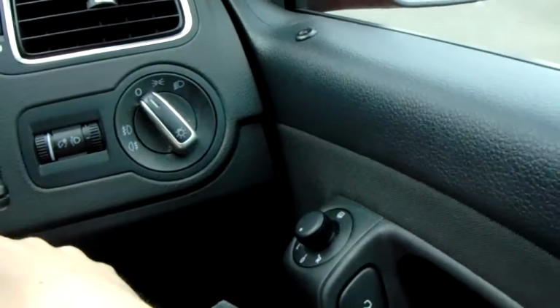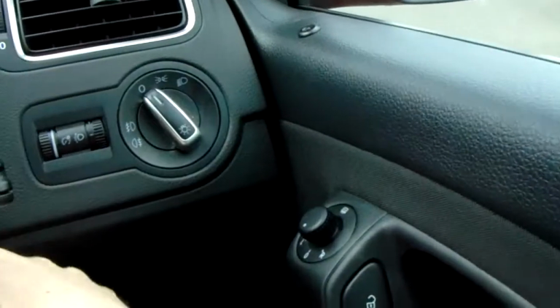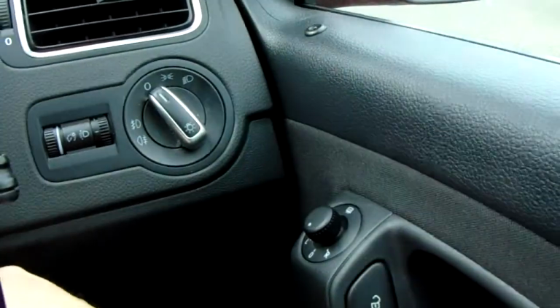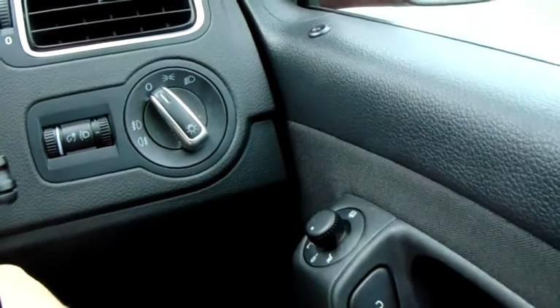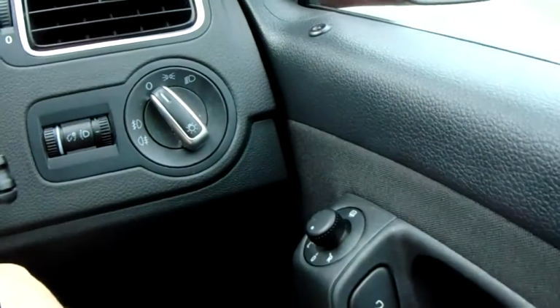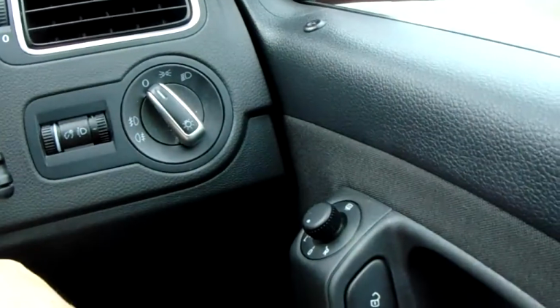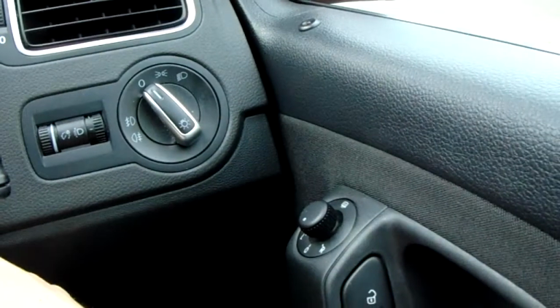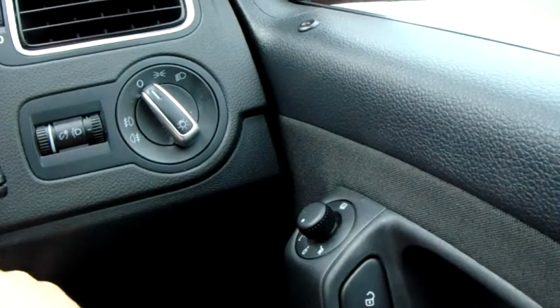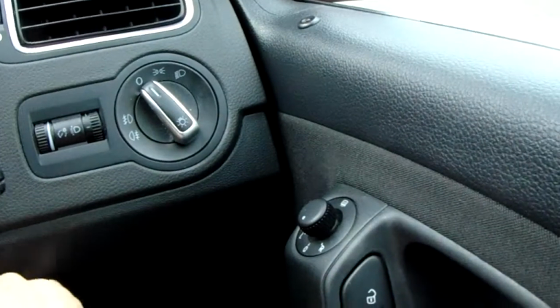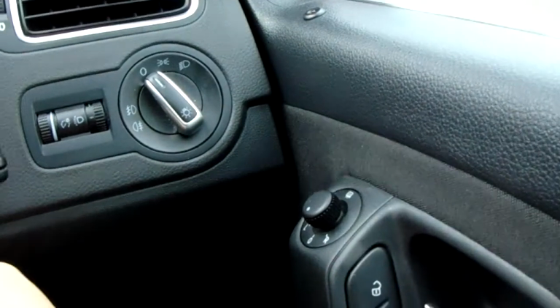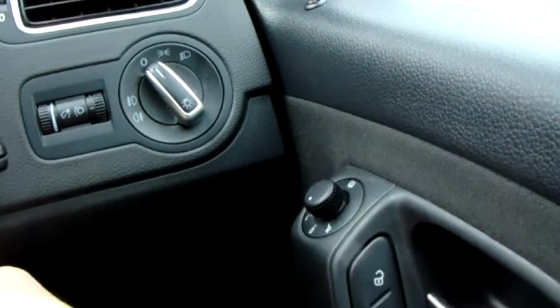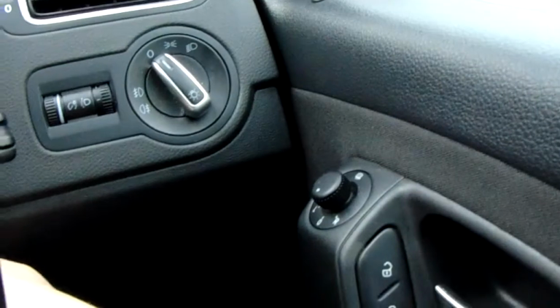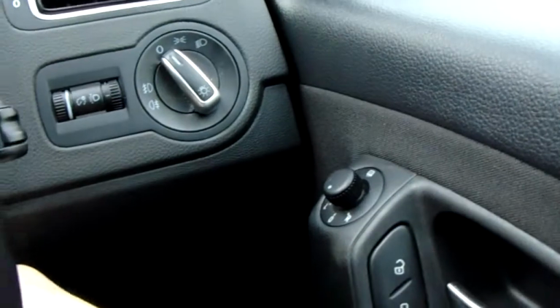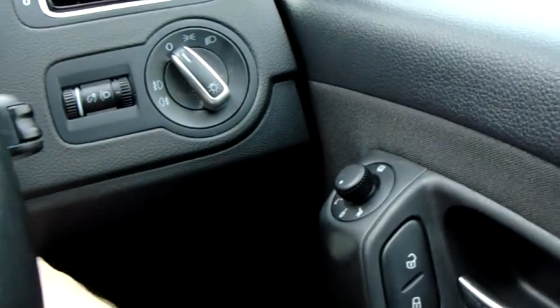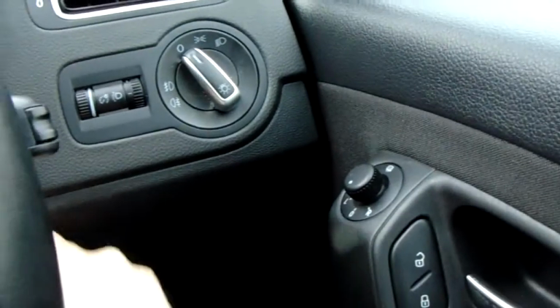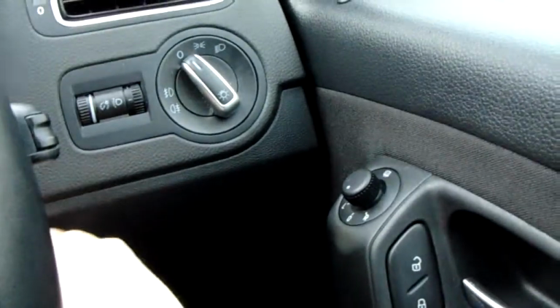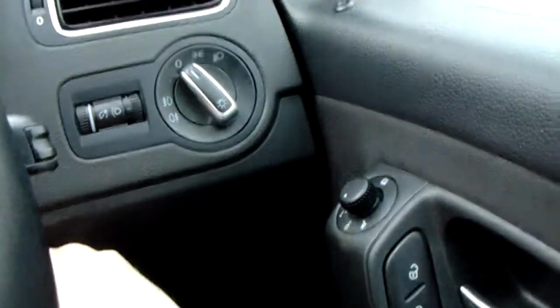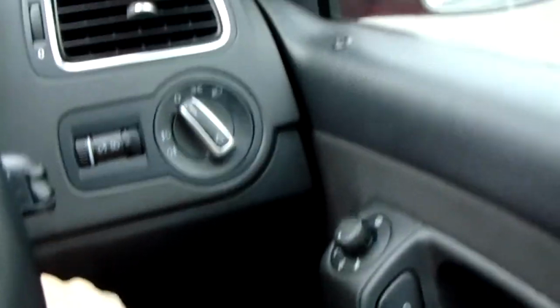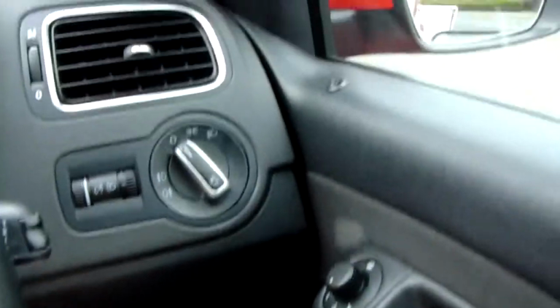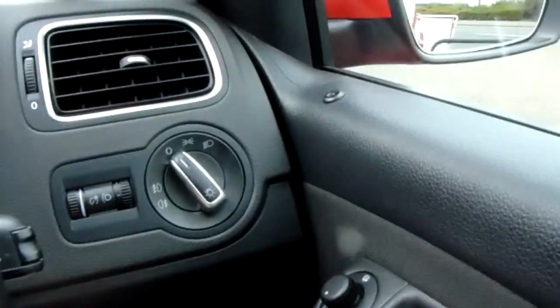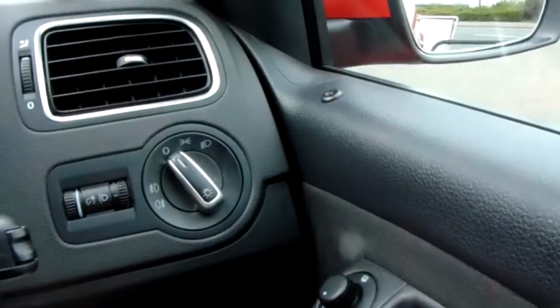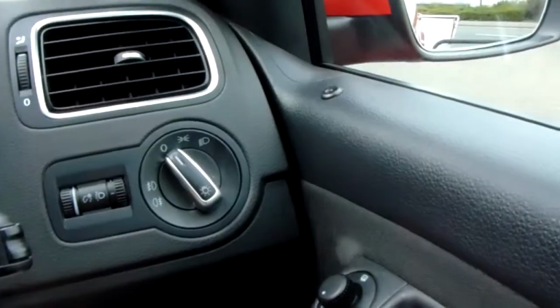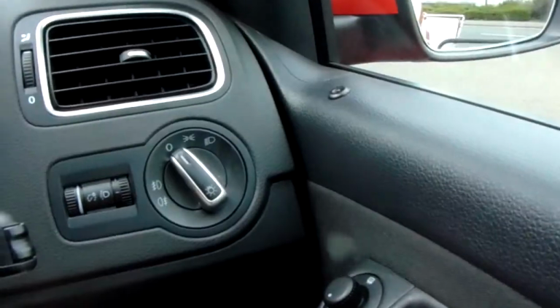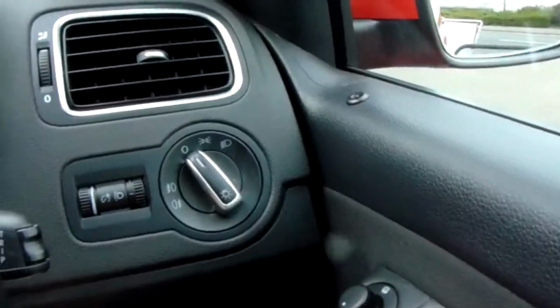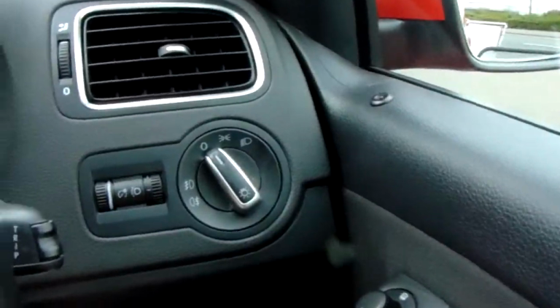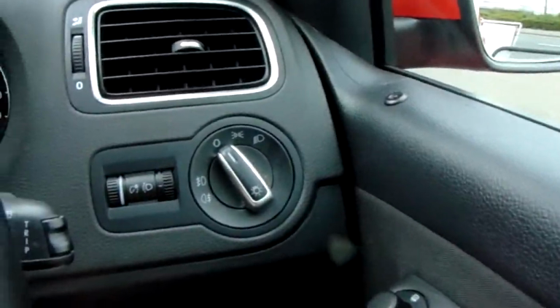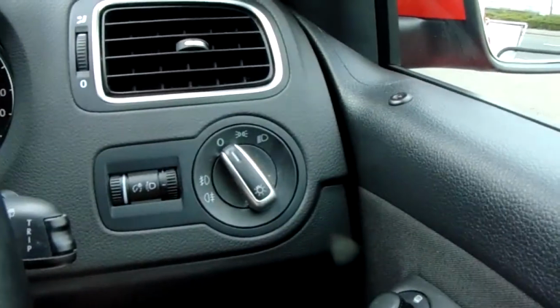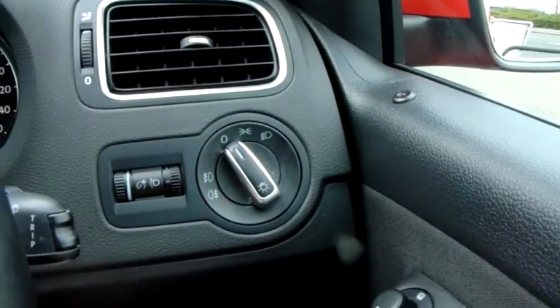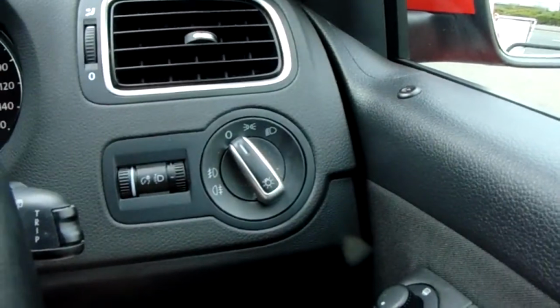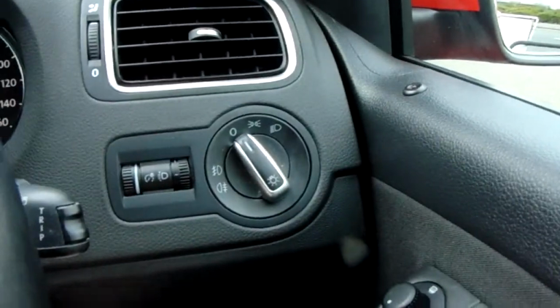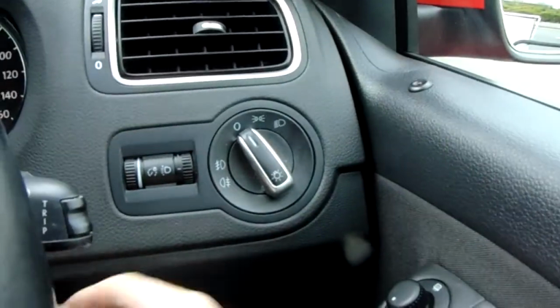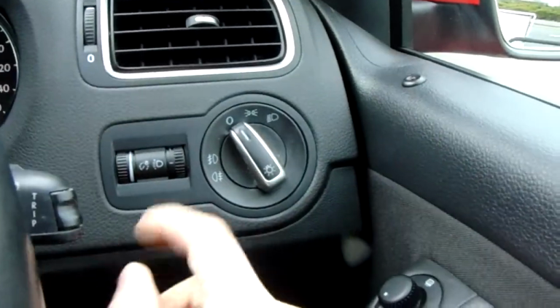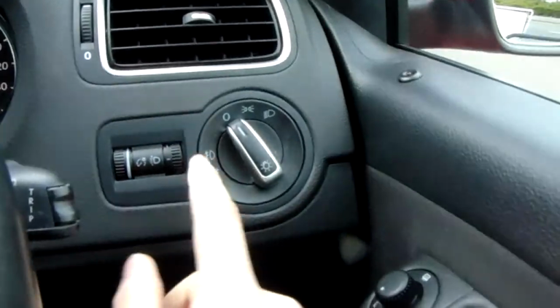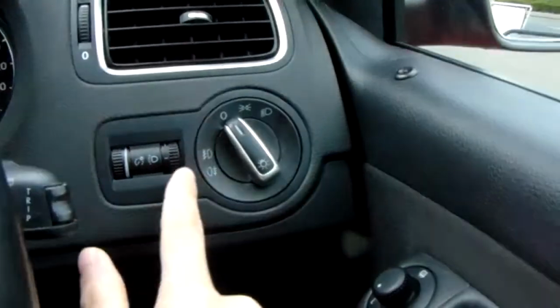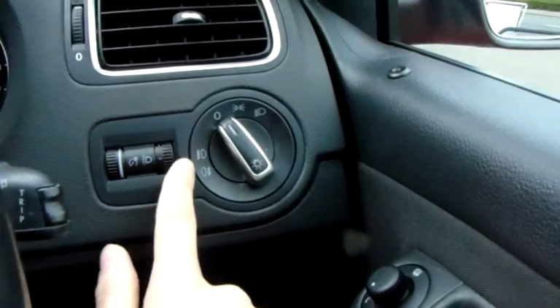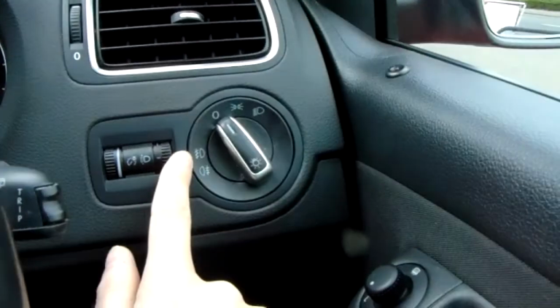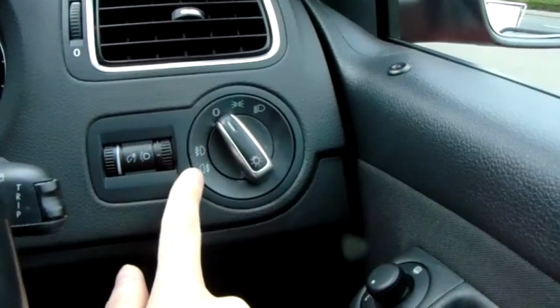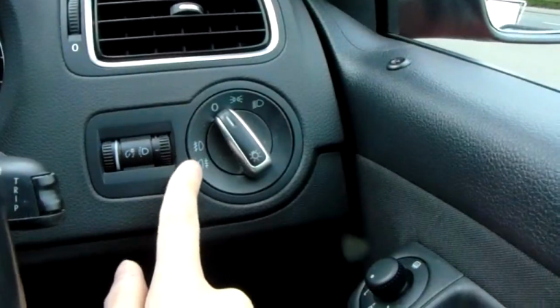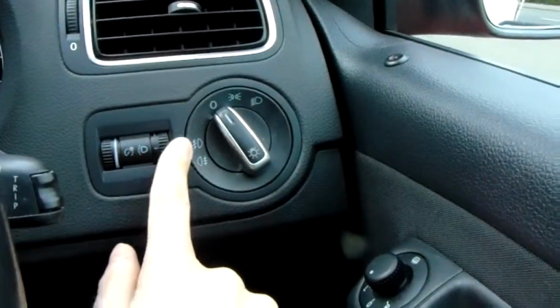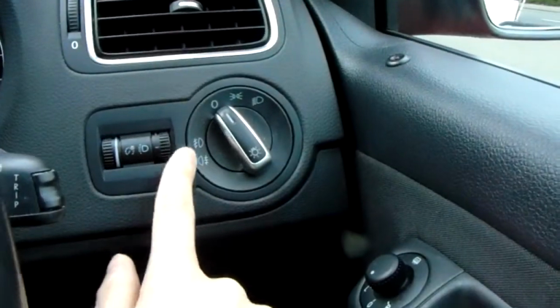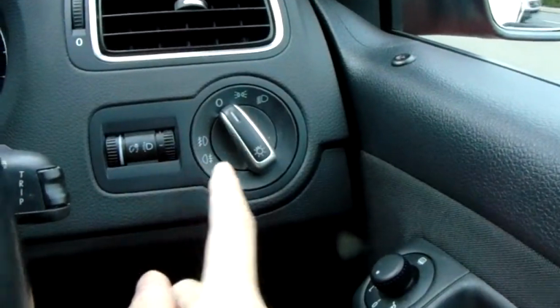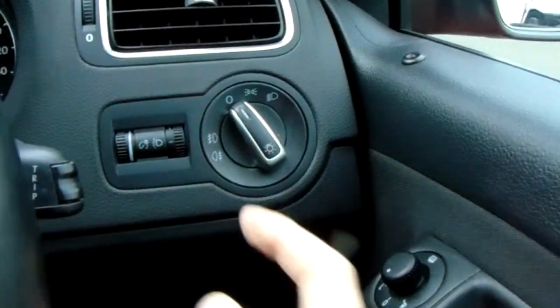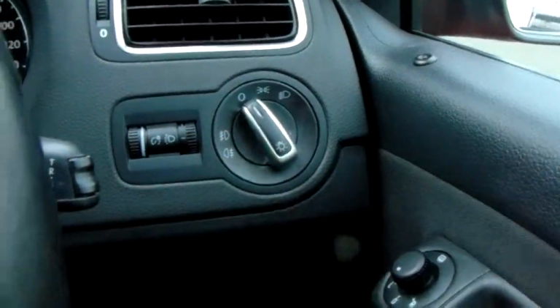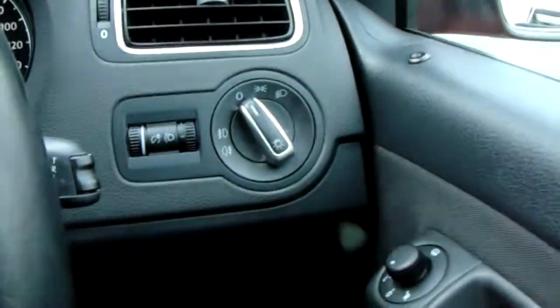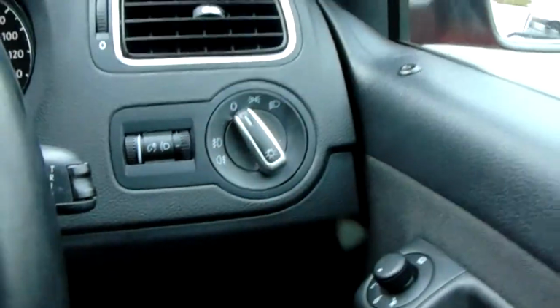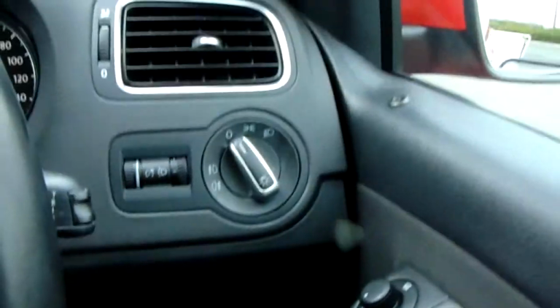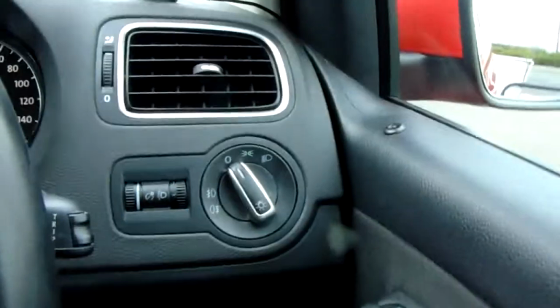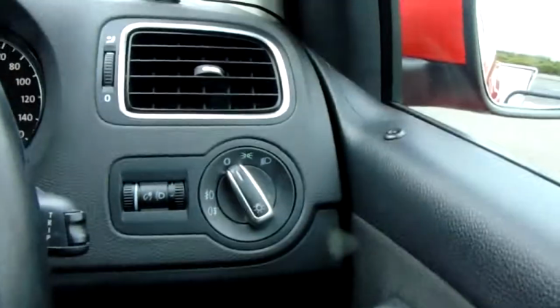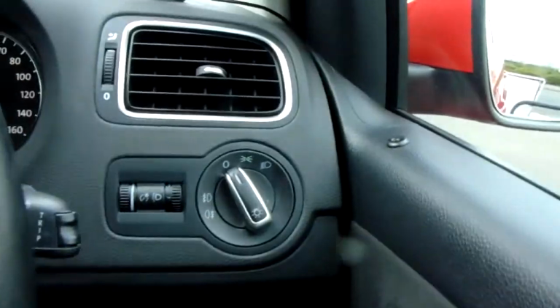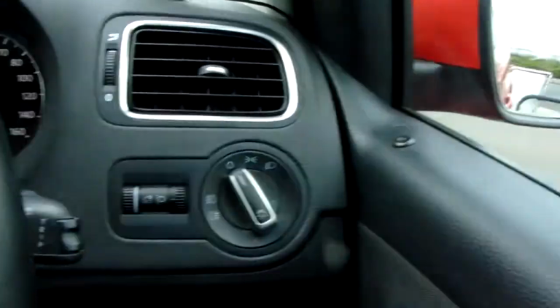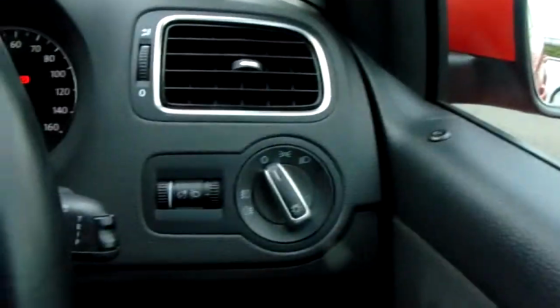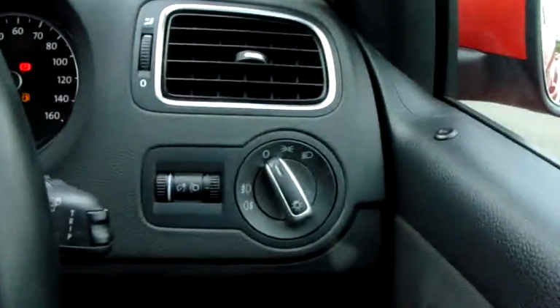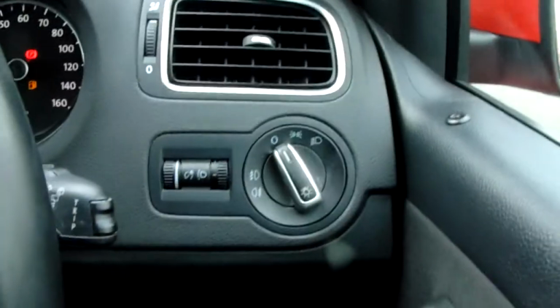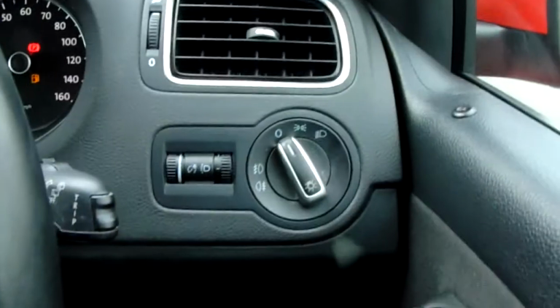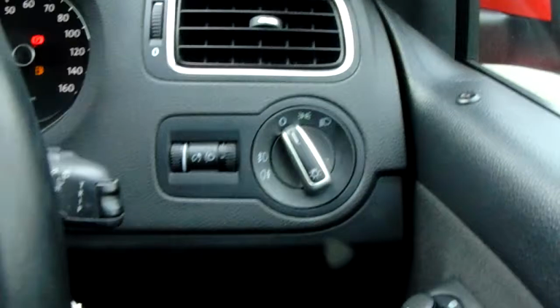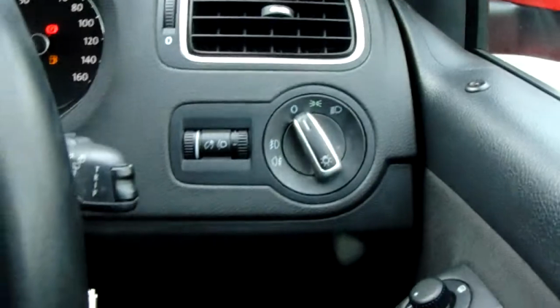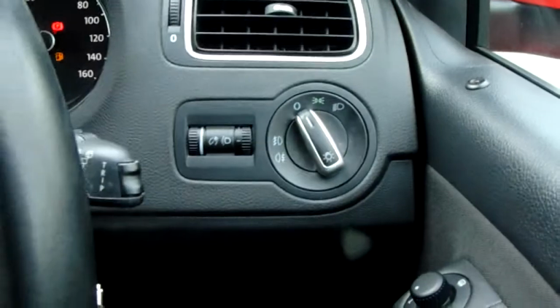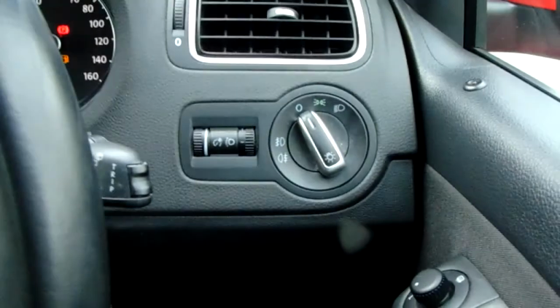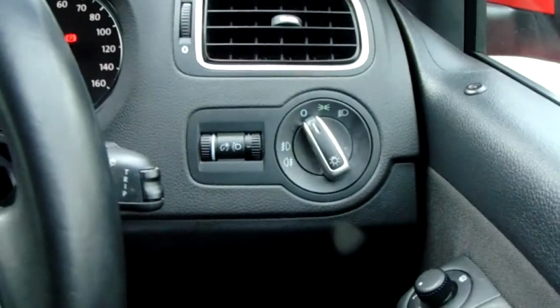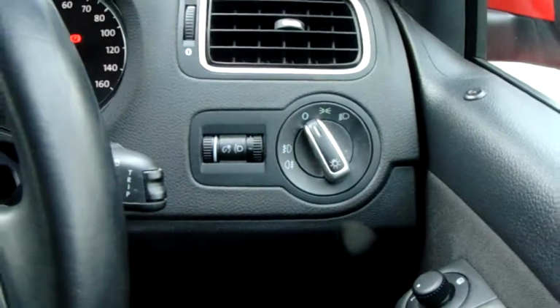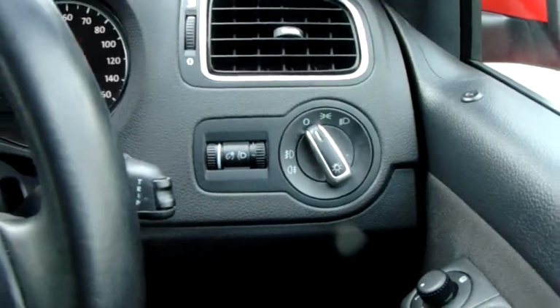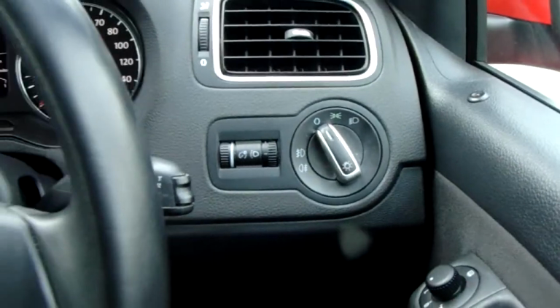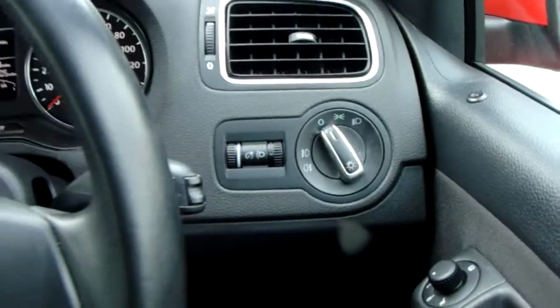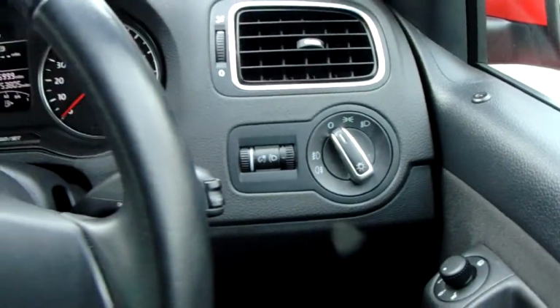You can see the dial for the lights just there. You have an easy-to-use dial with front and rear fogs, and then some light output settings just next to that.